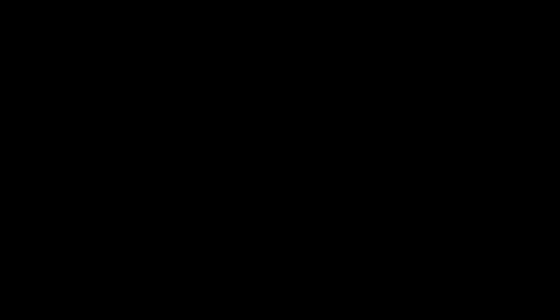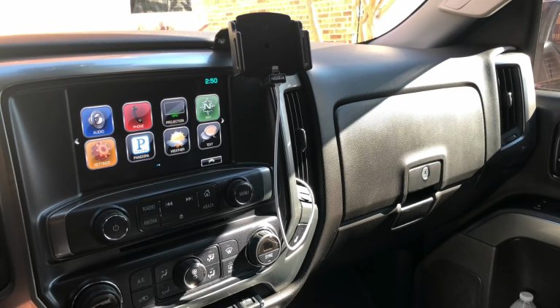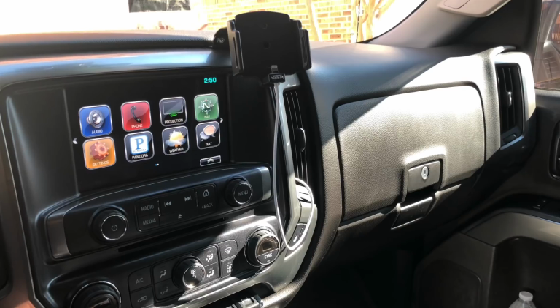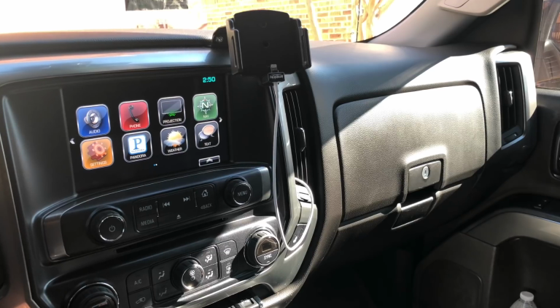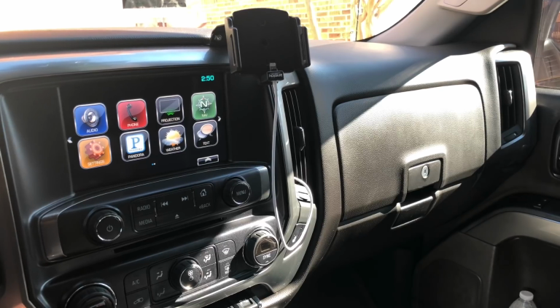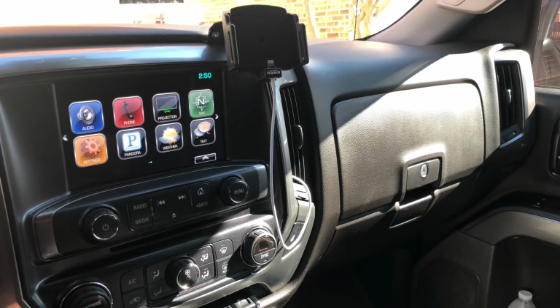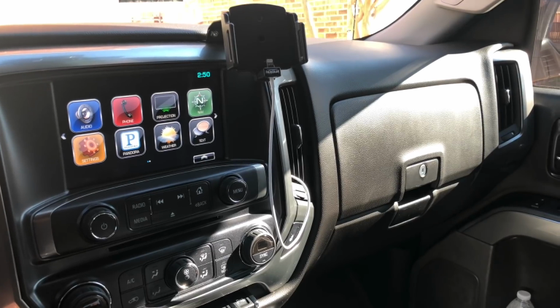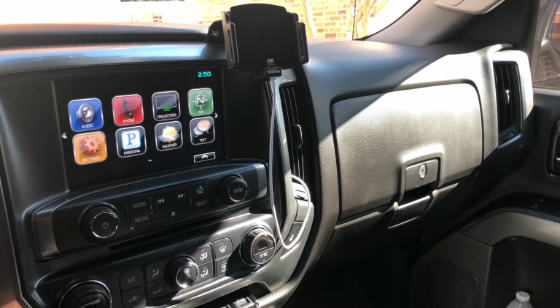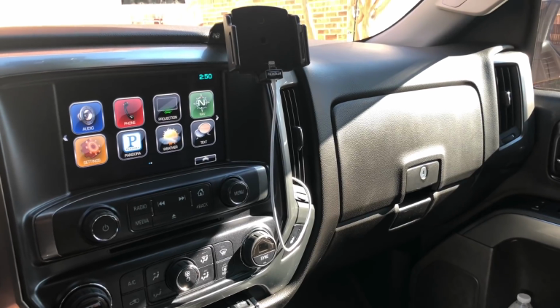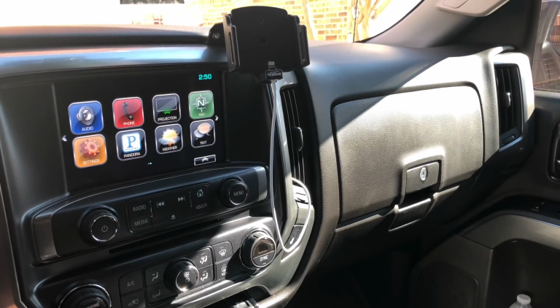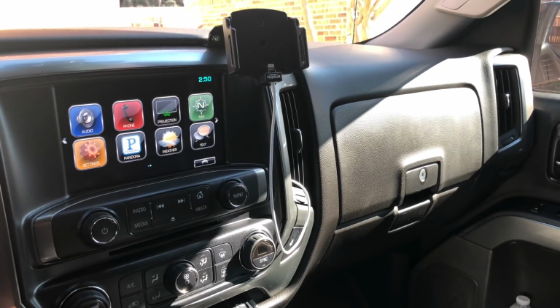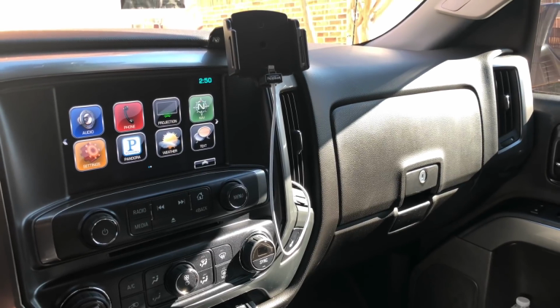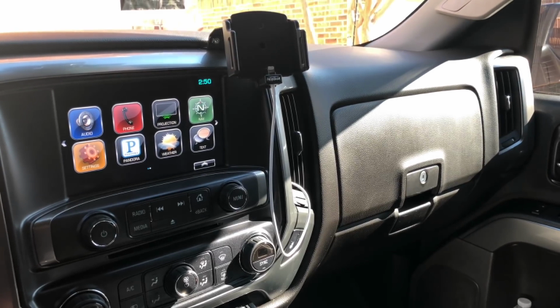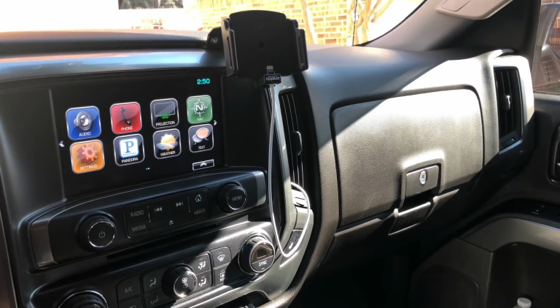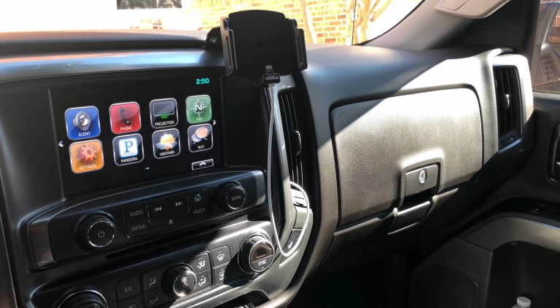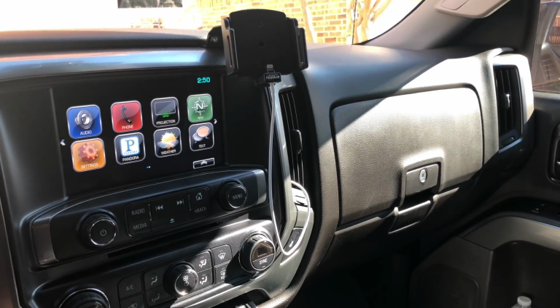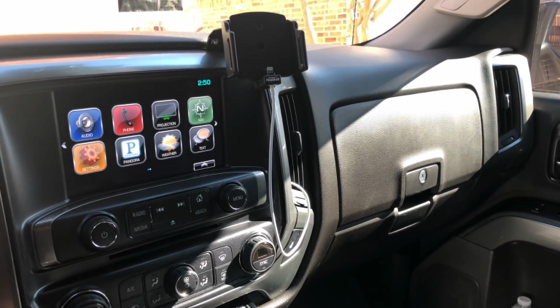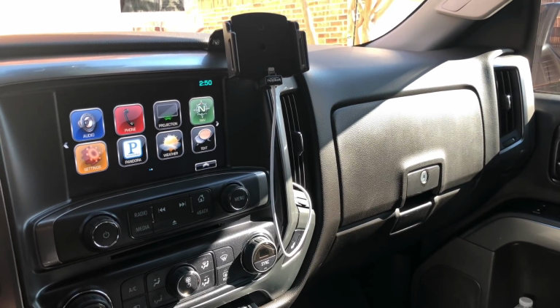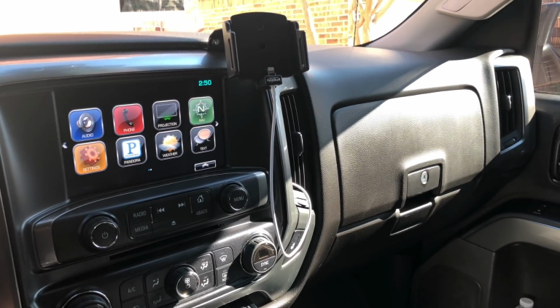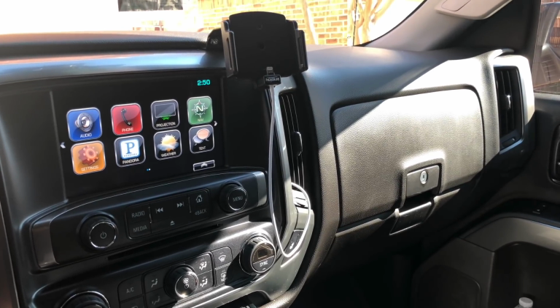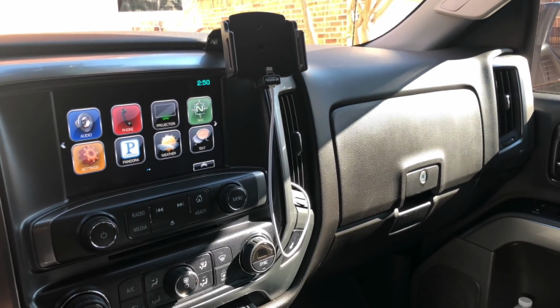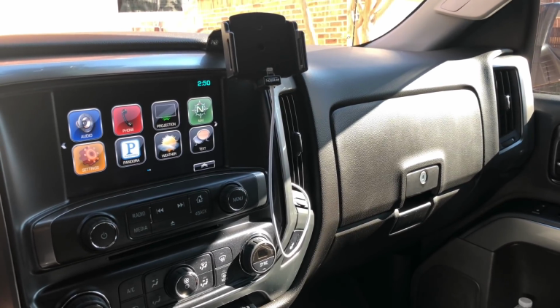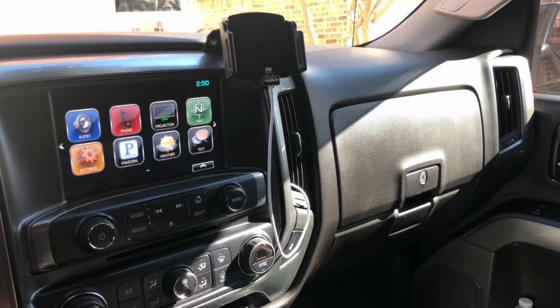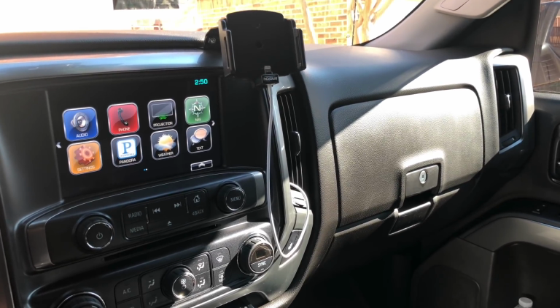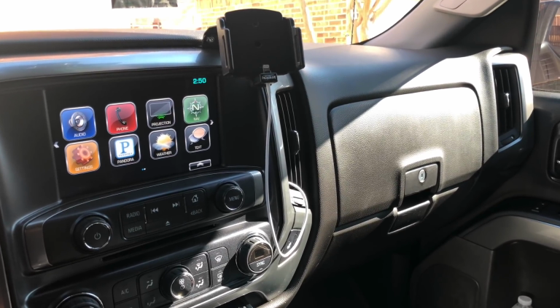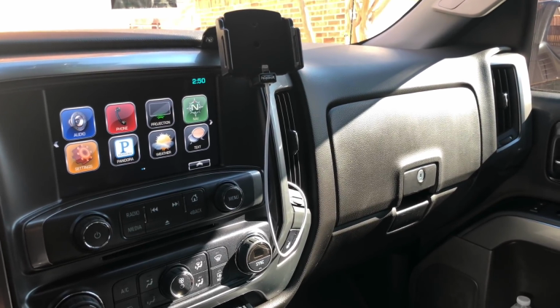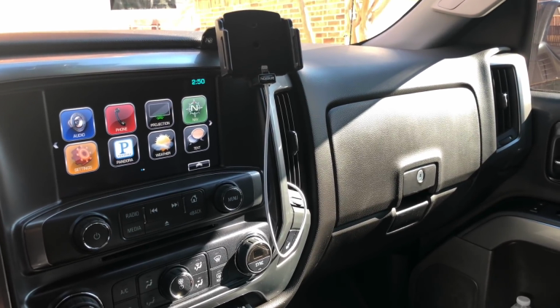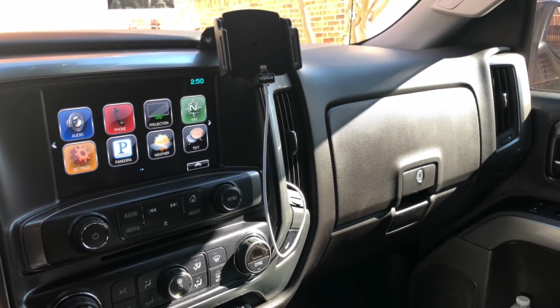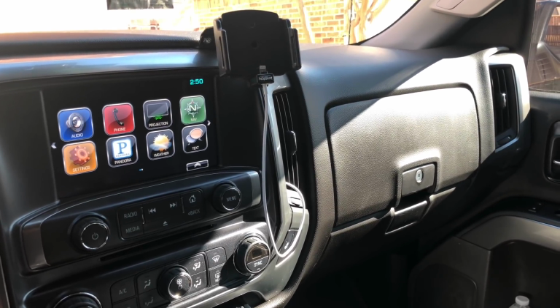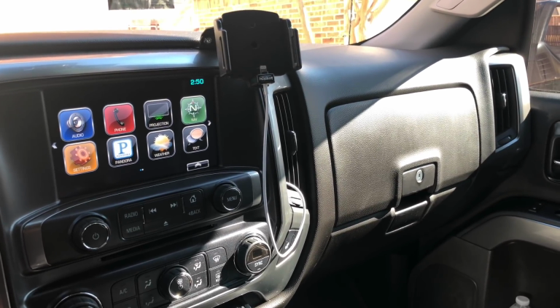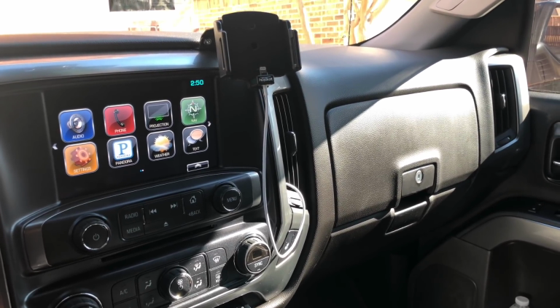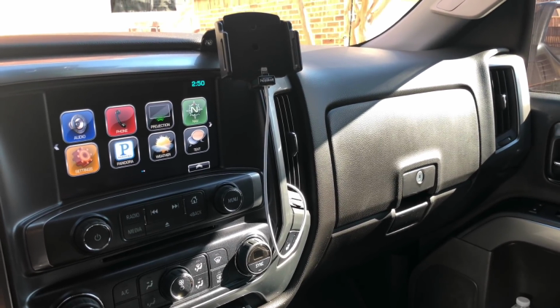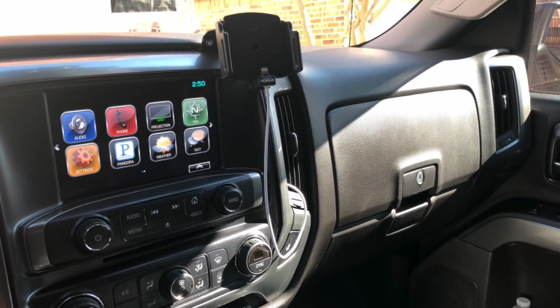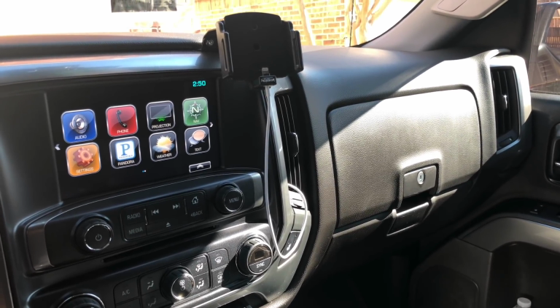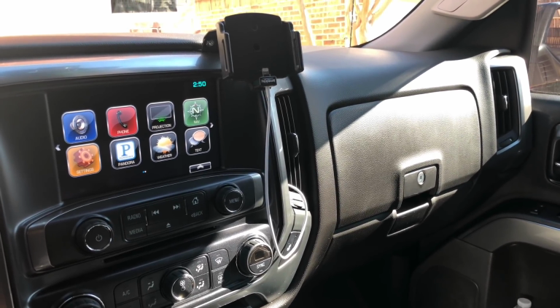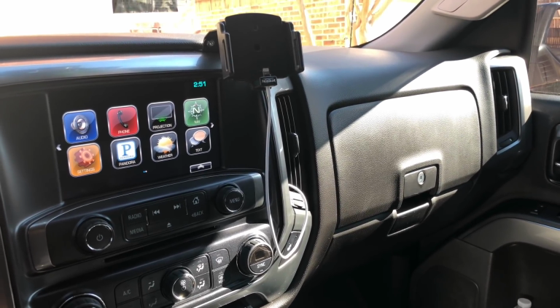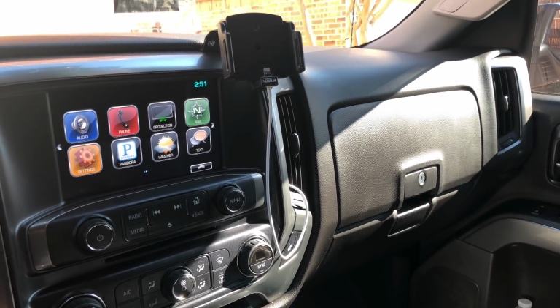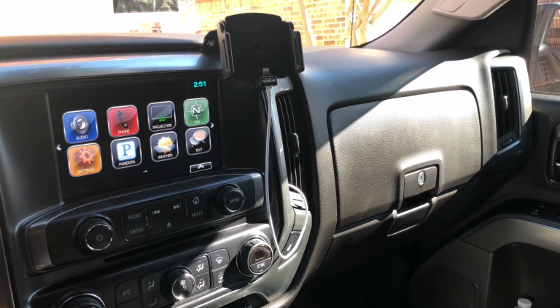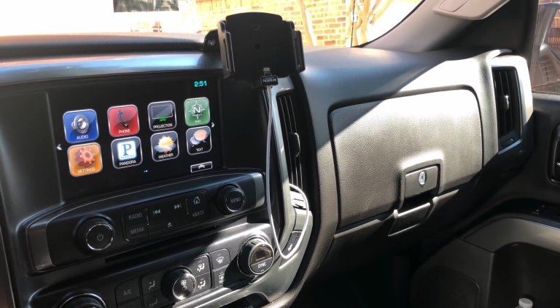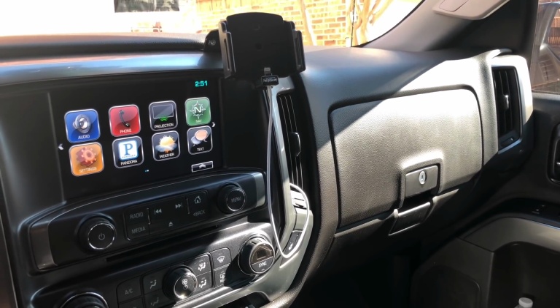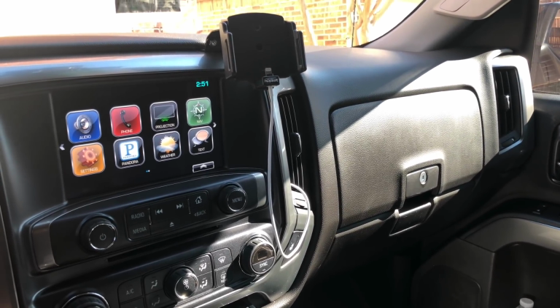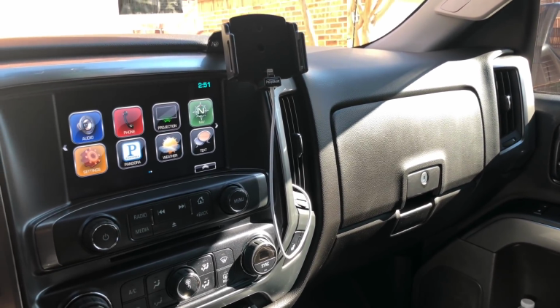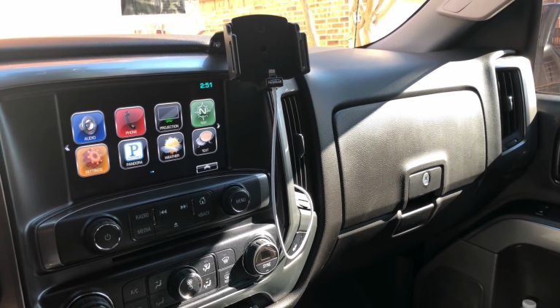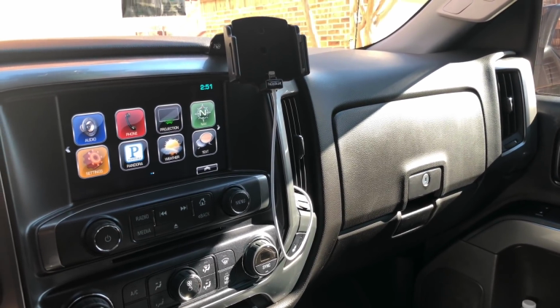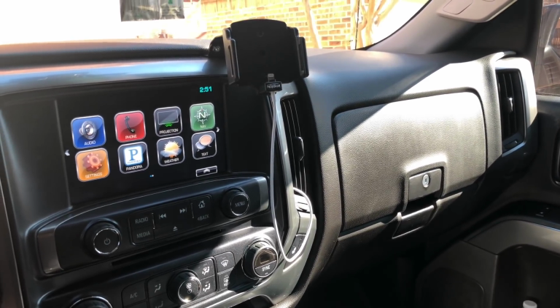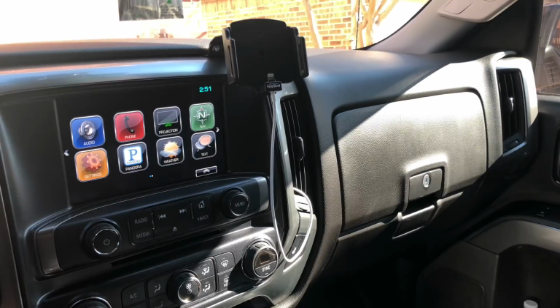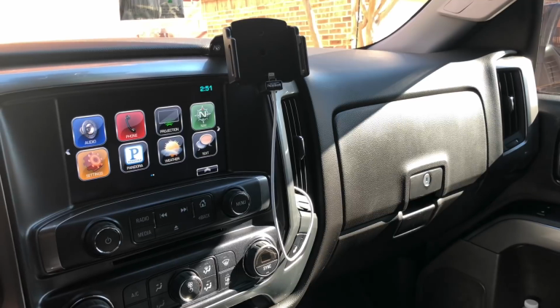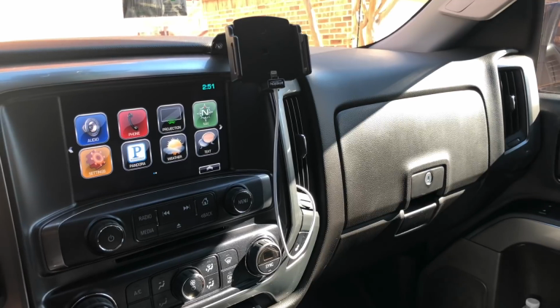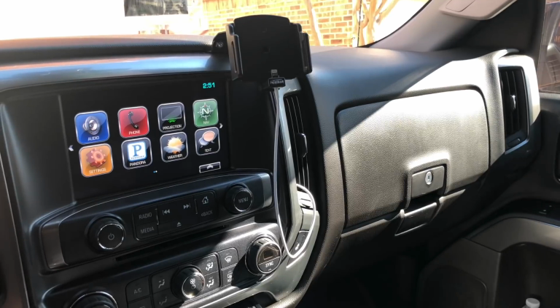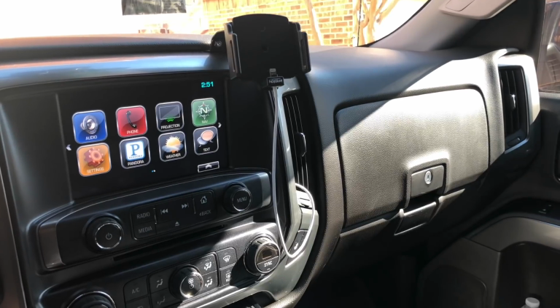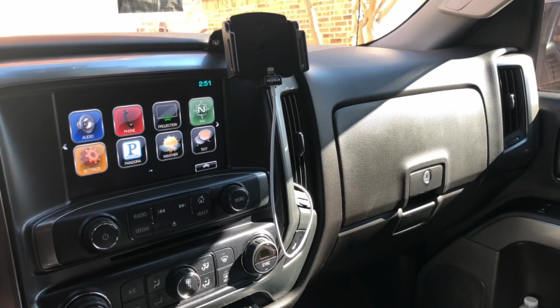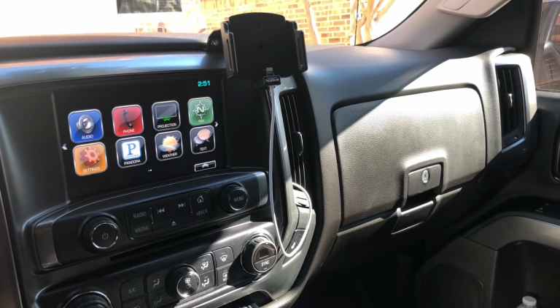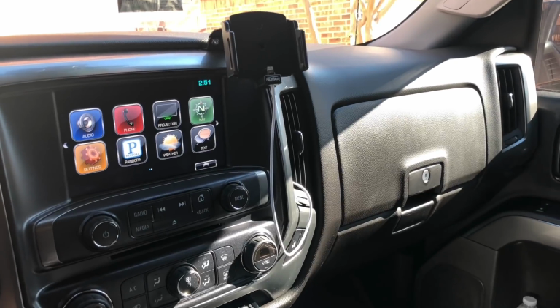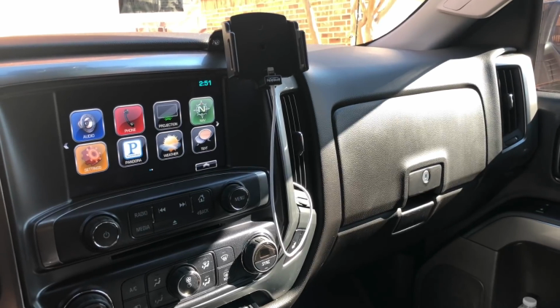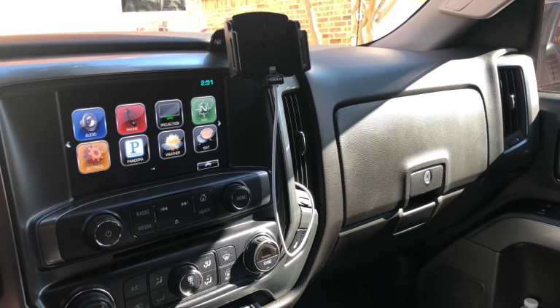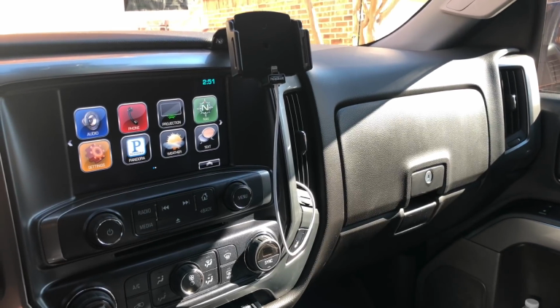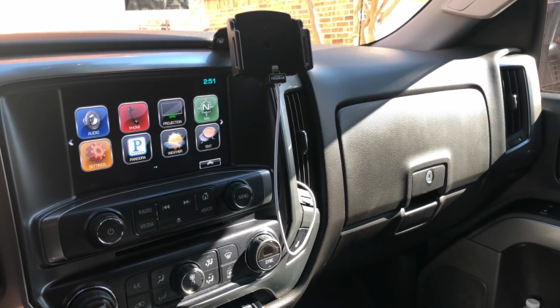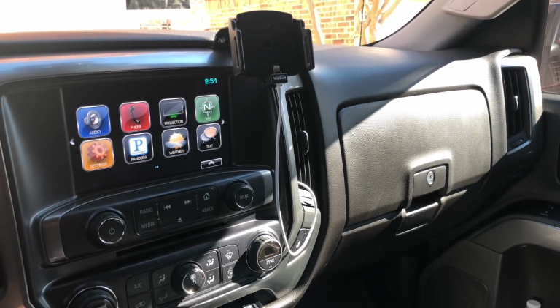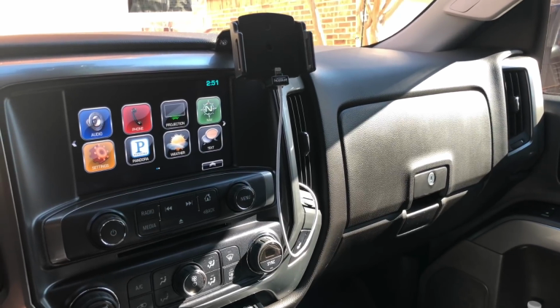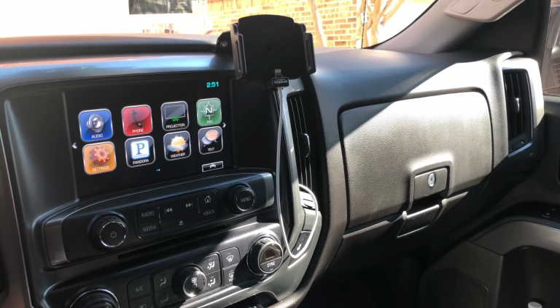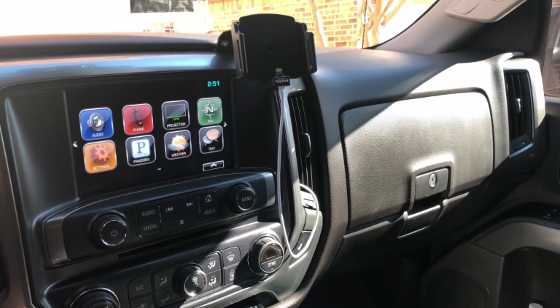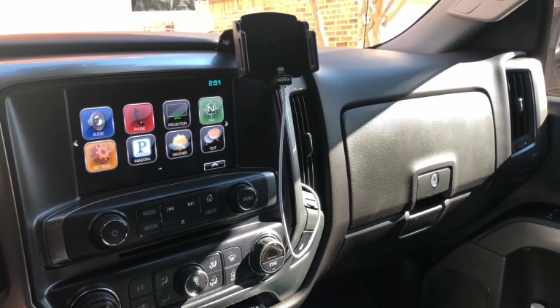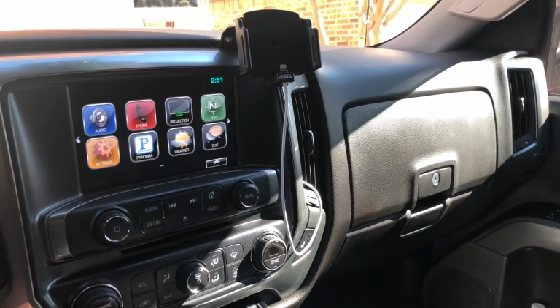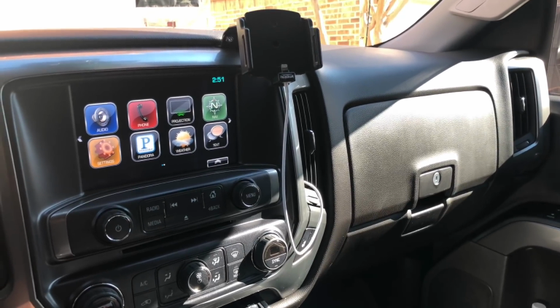Hey guys, what's going on? It's P. Gamboa, and in today's episode we're going to be talking about being able to start your truck without the HMI.